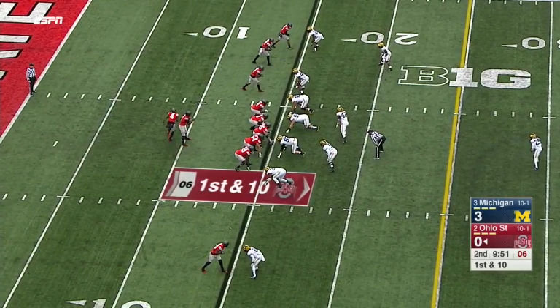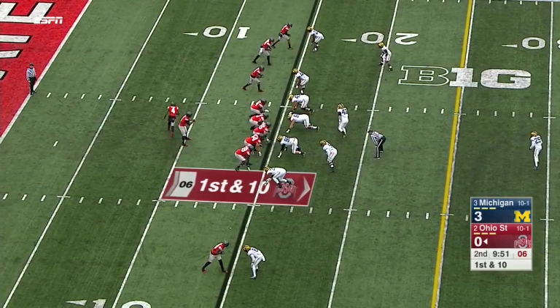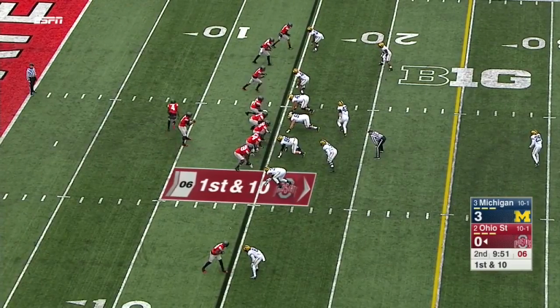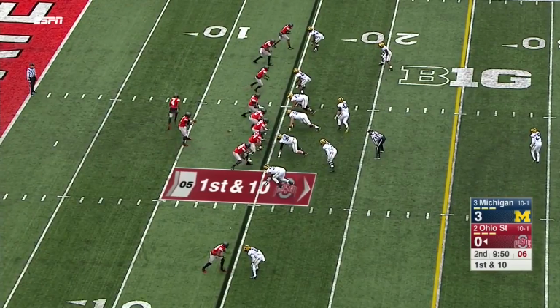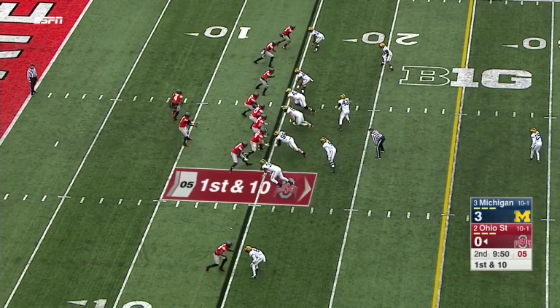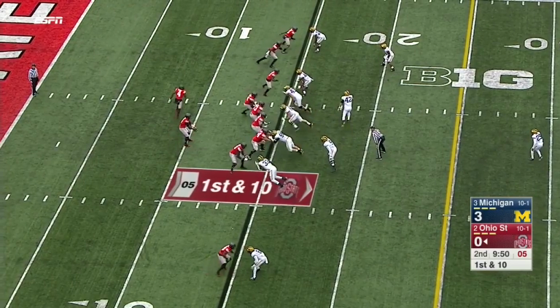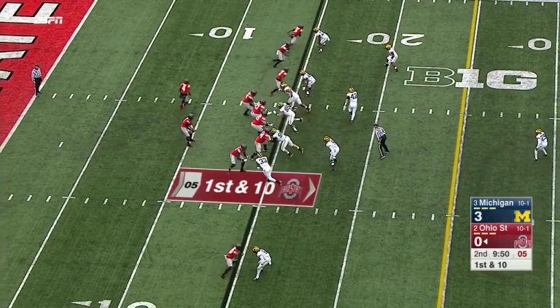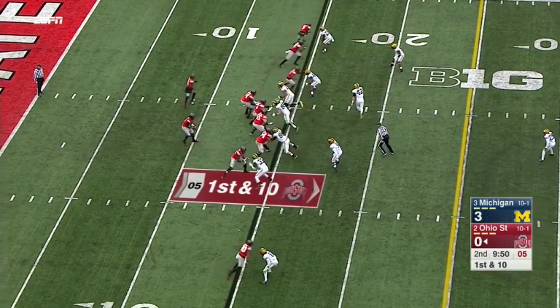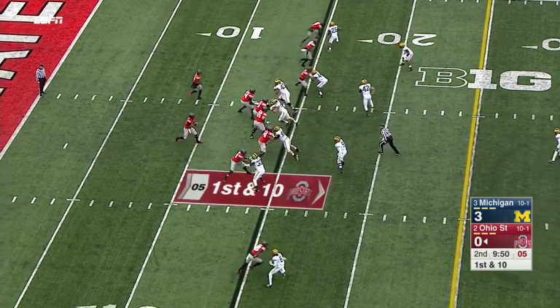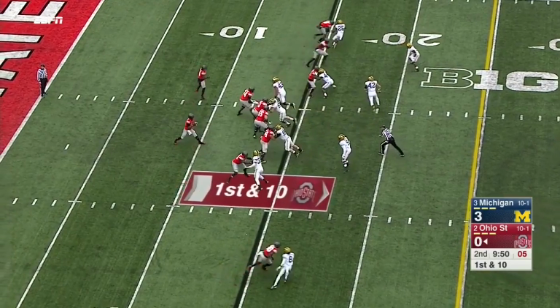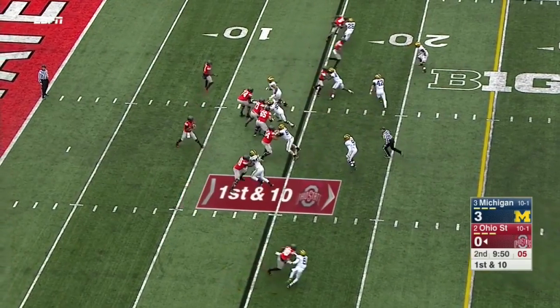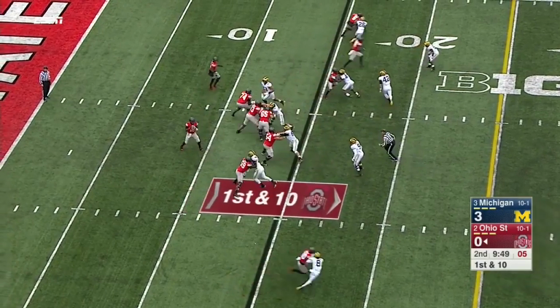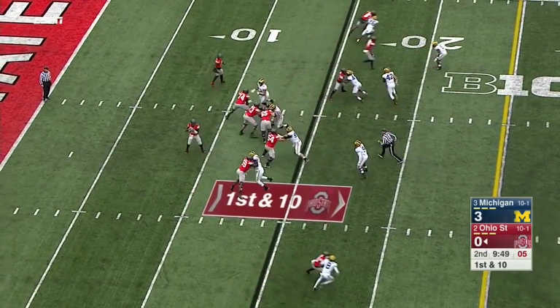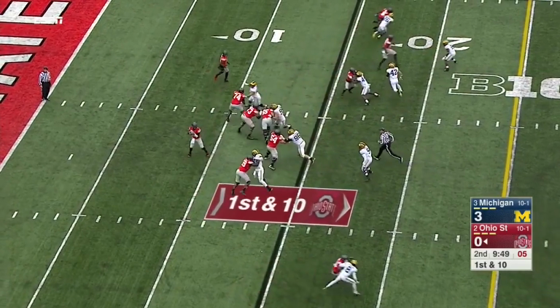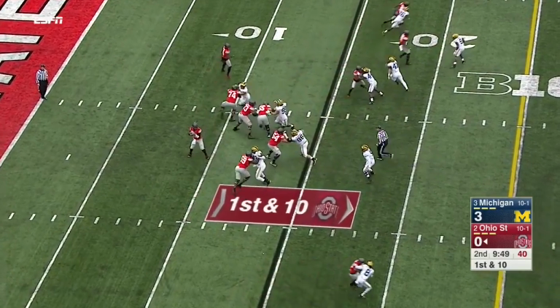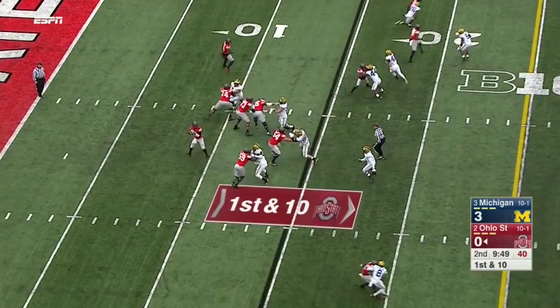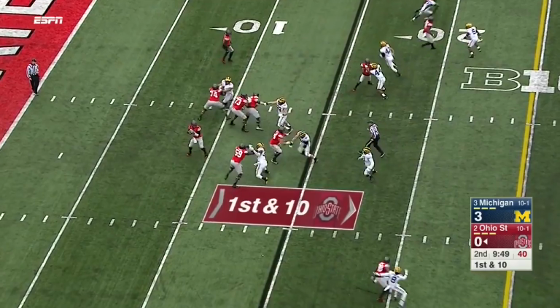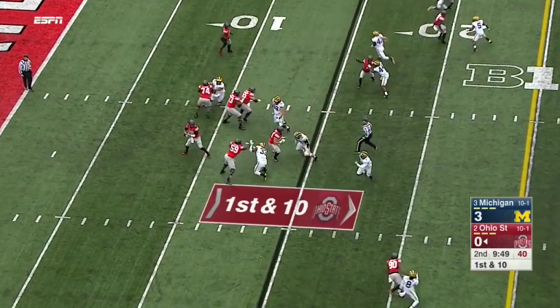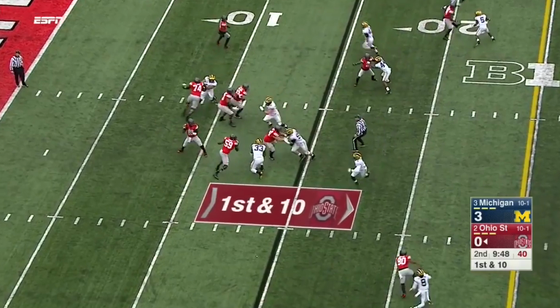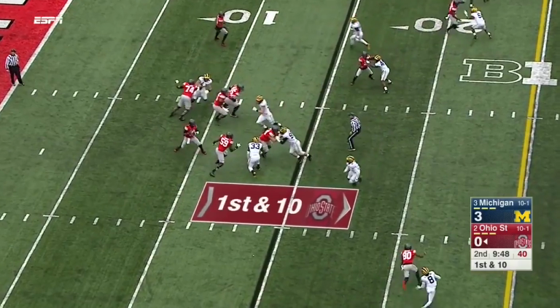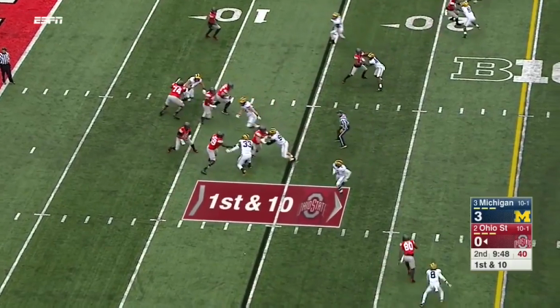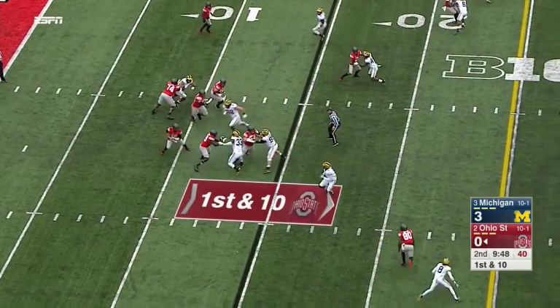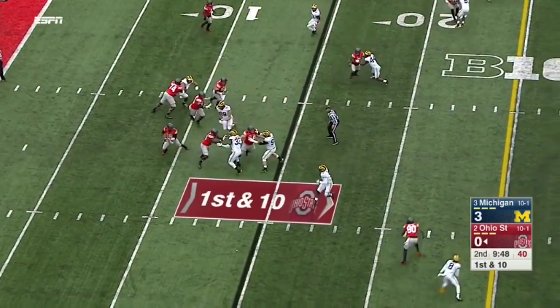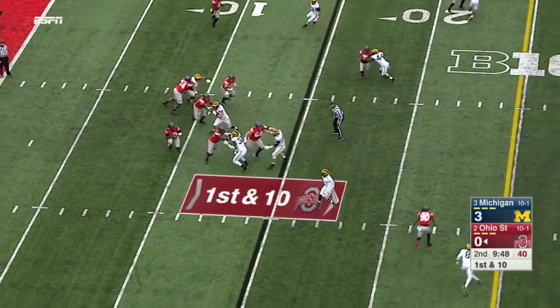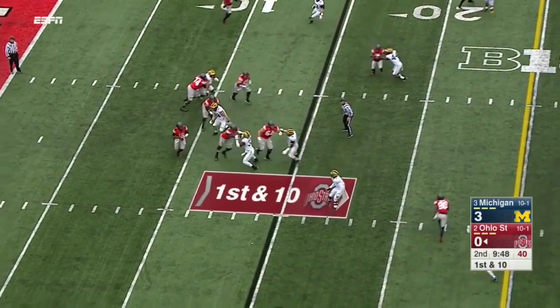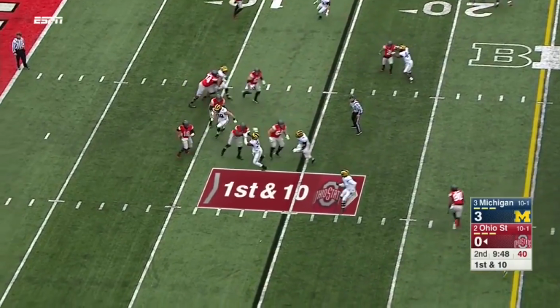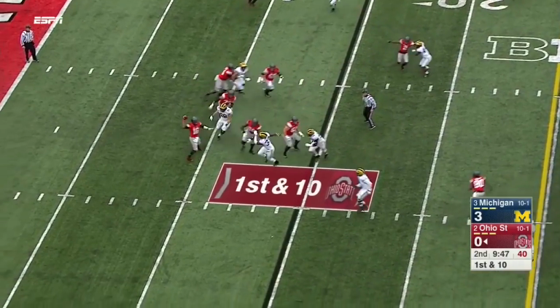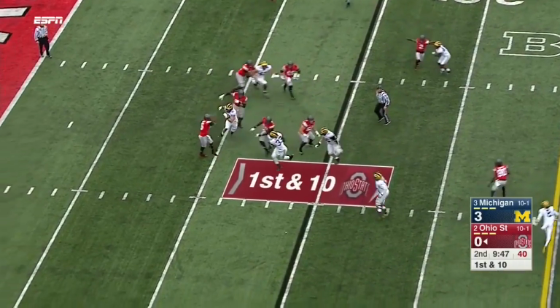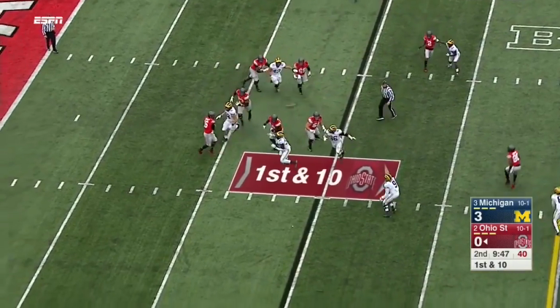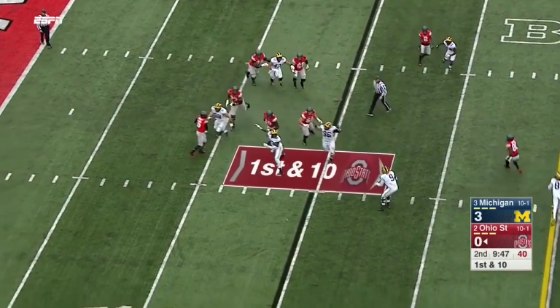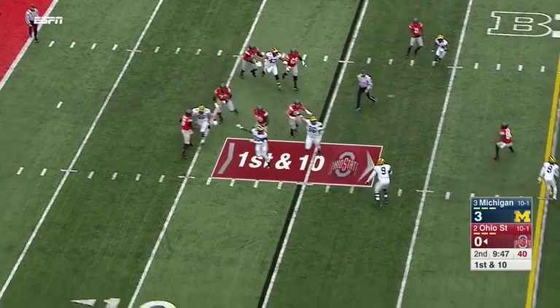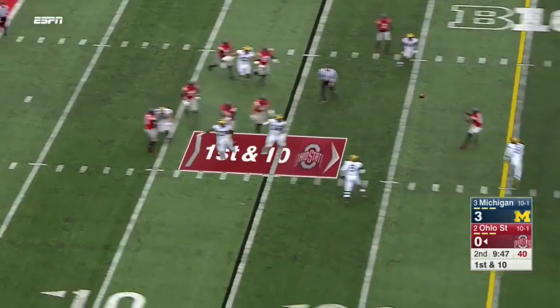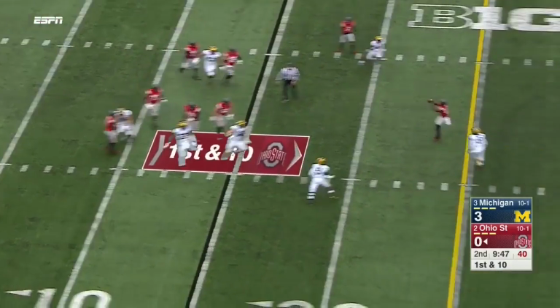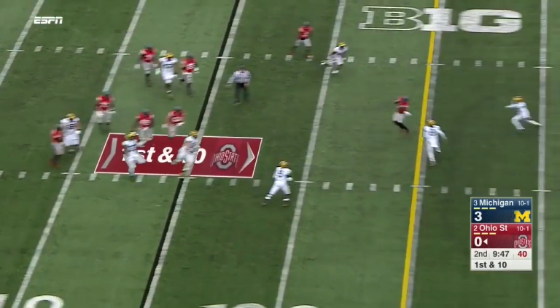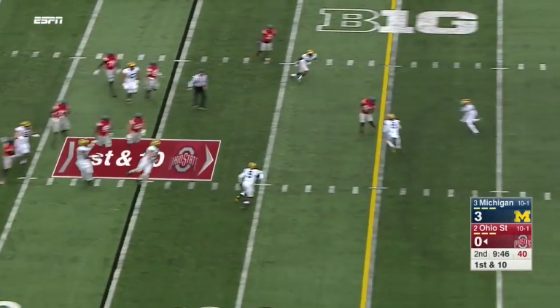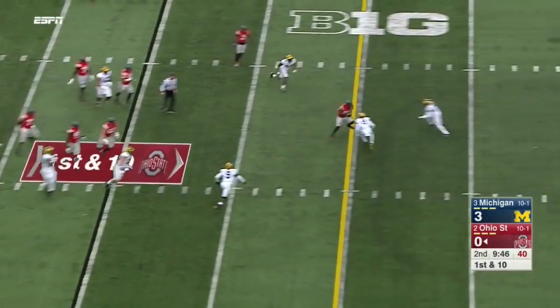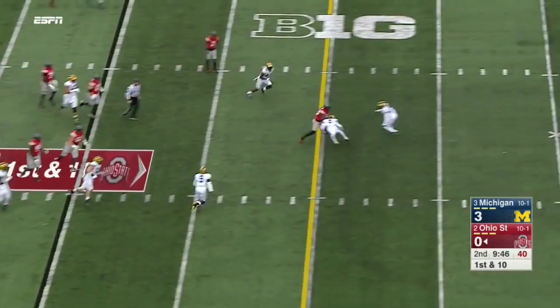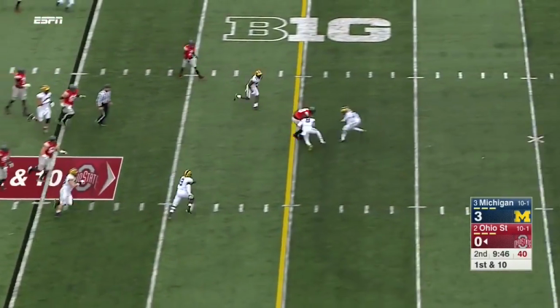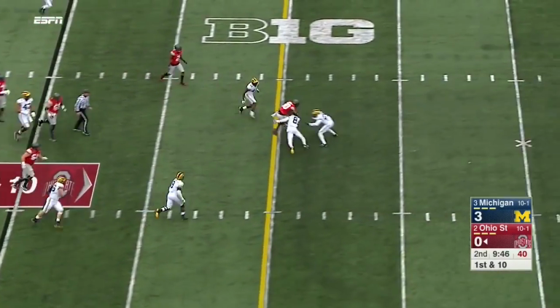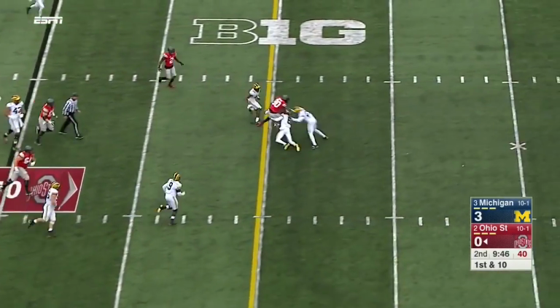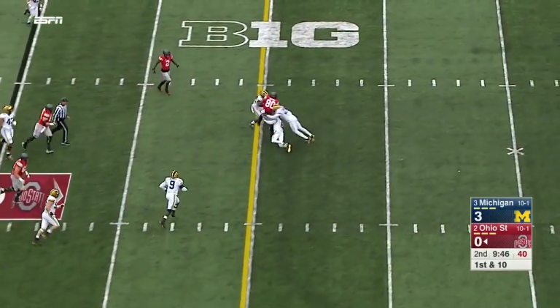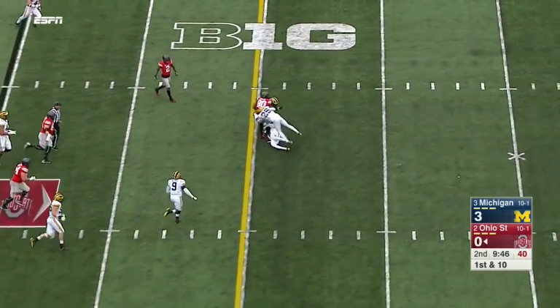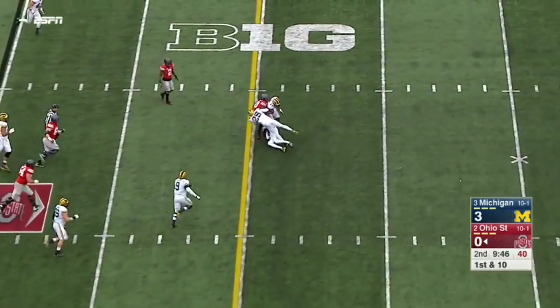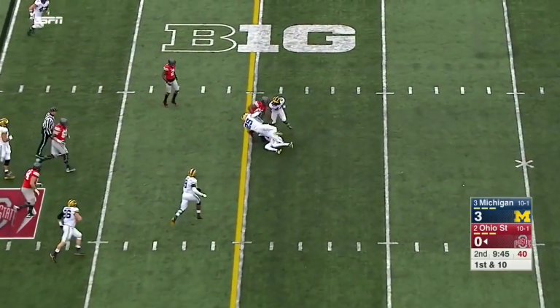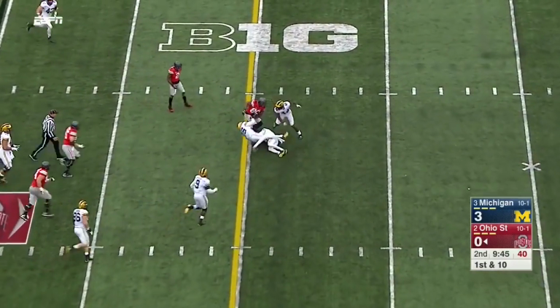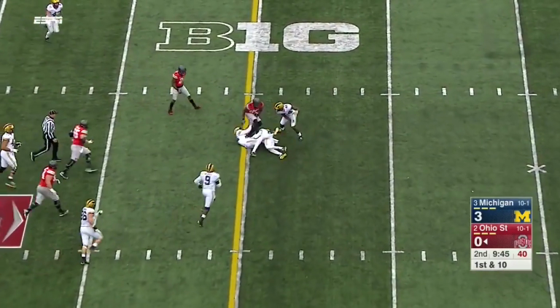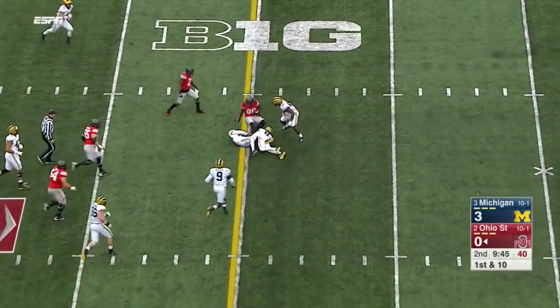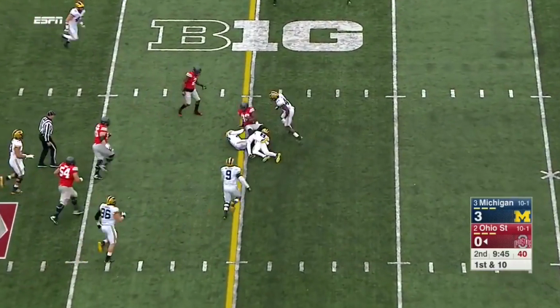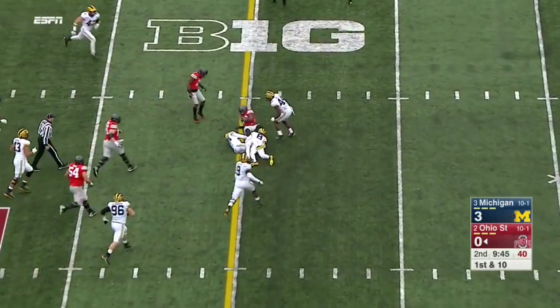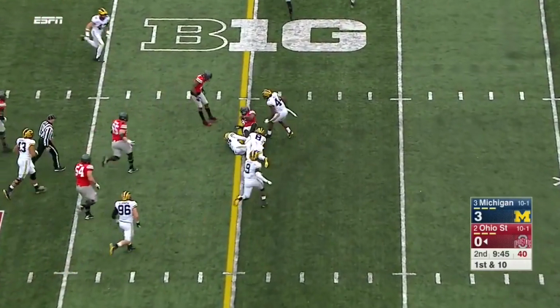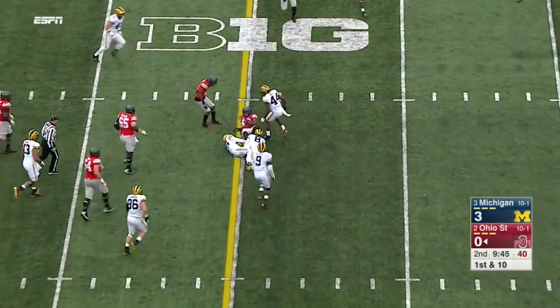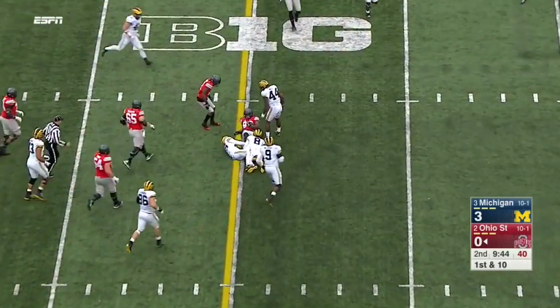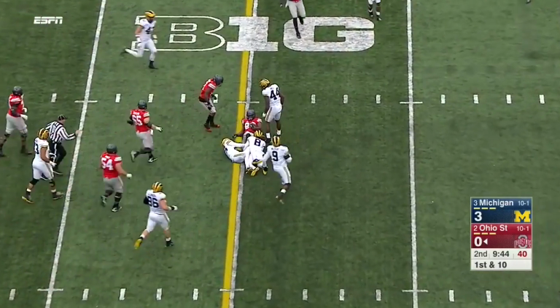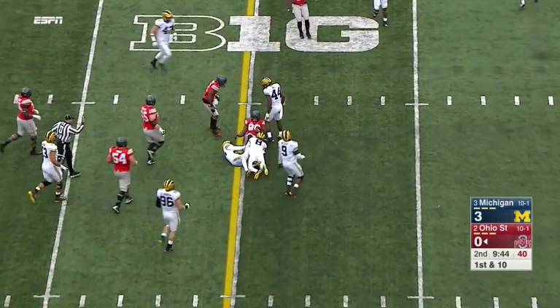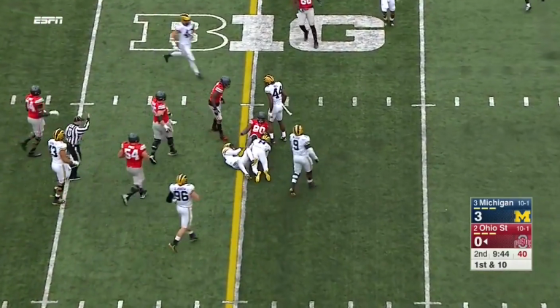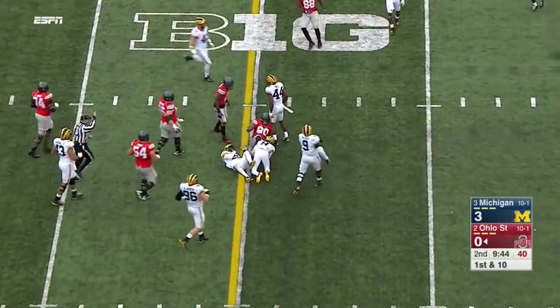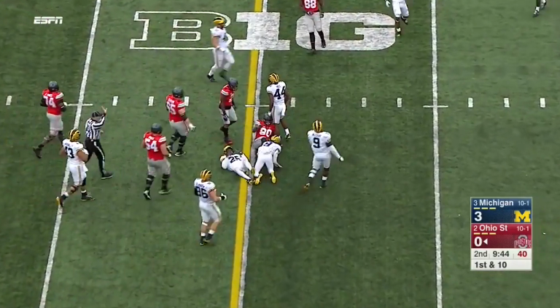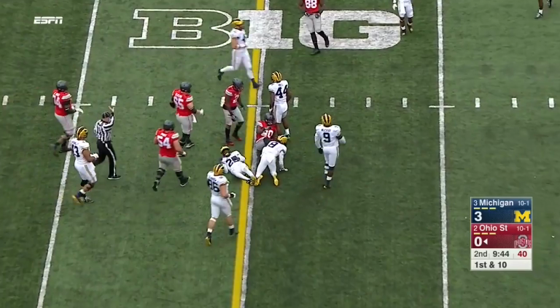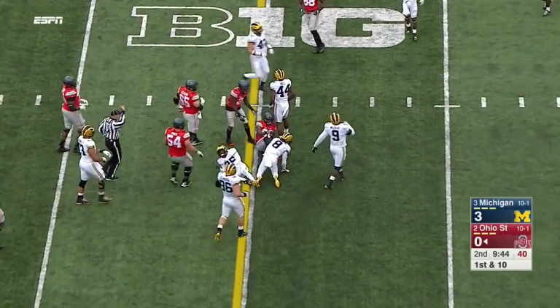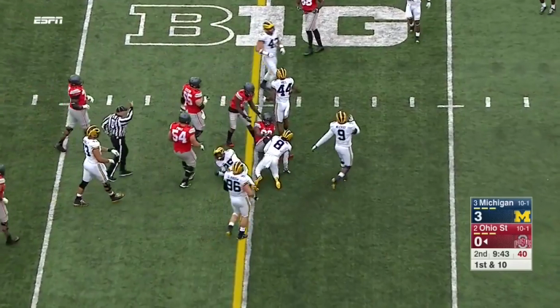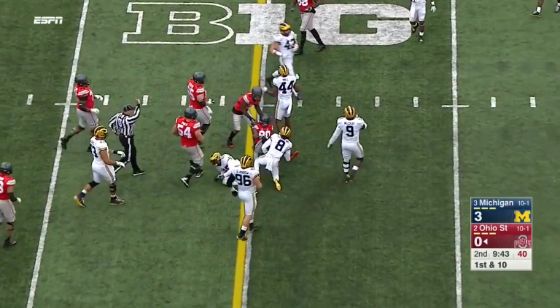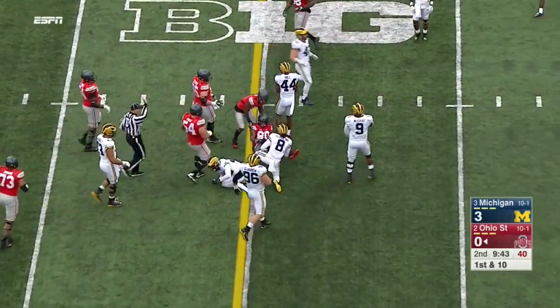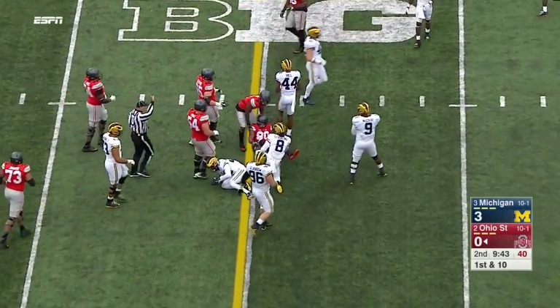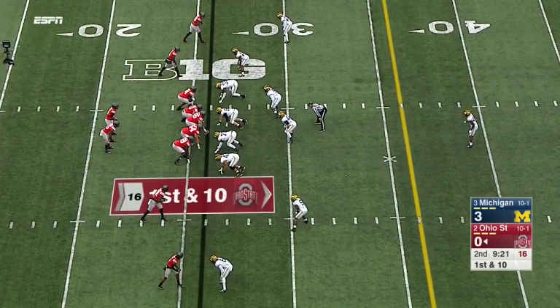Samuel in the backfield, goes in motion. Barrett looking the other direction, is chased but gets it around — over the middle to Blount, who's knocked down another foot.